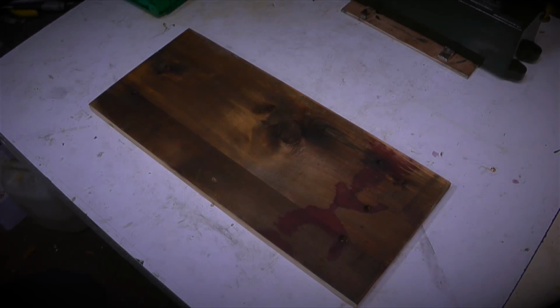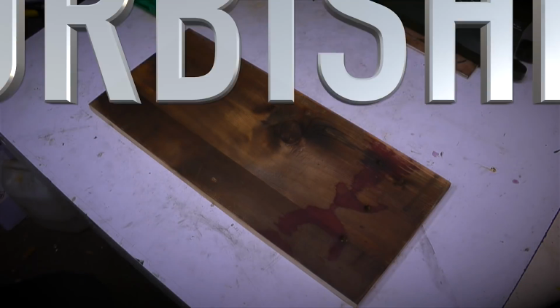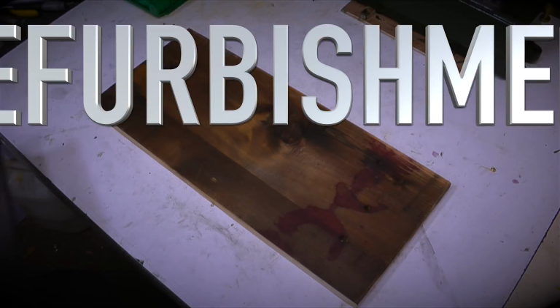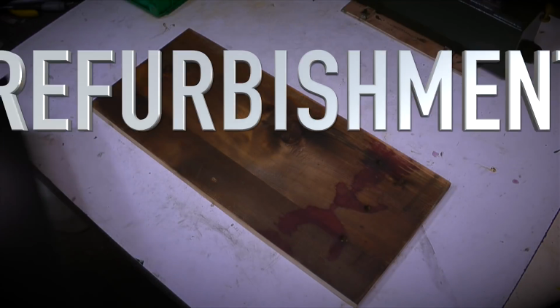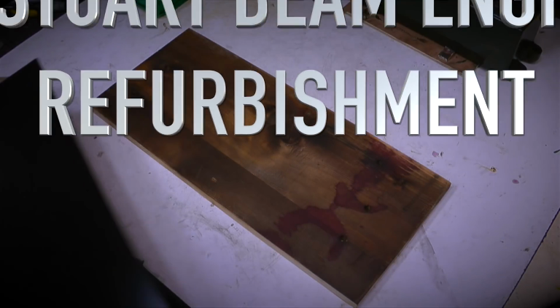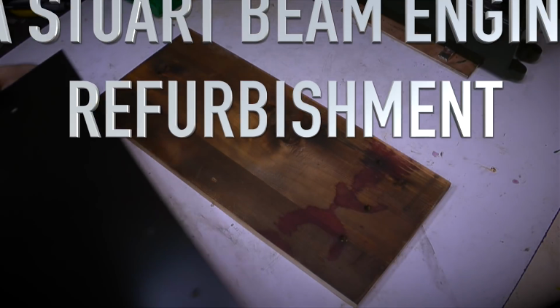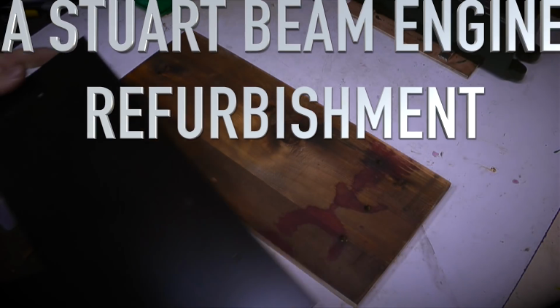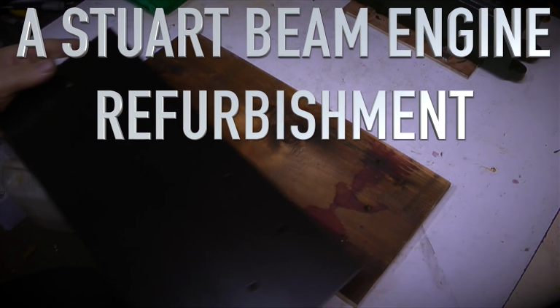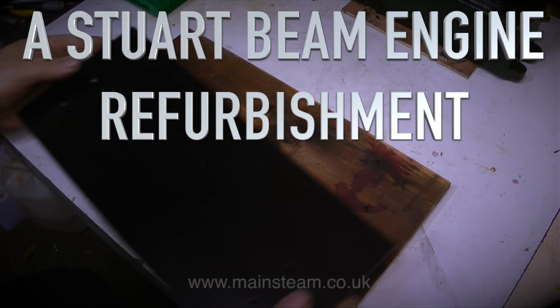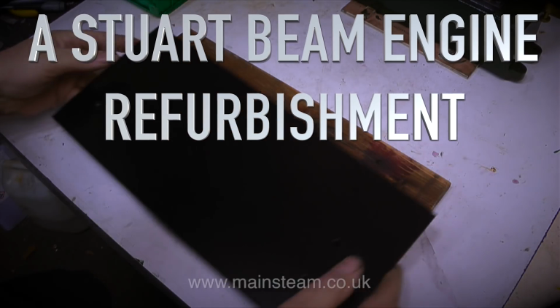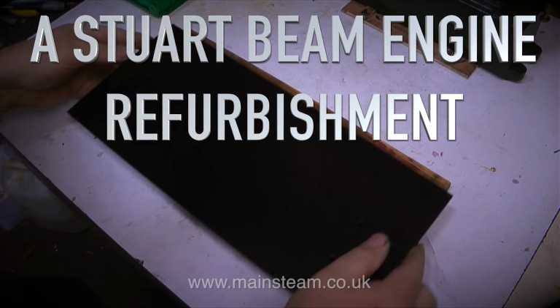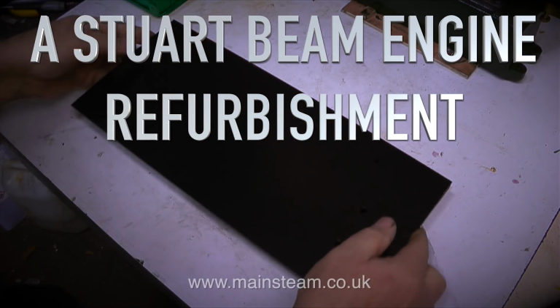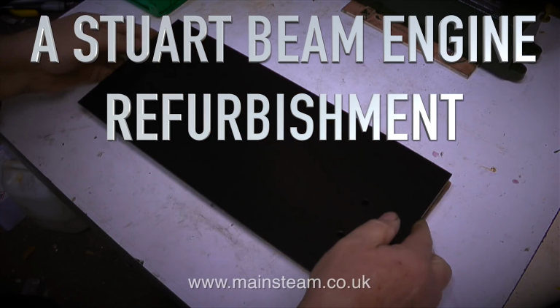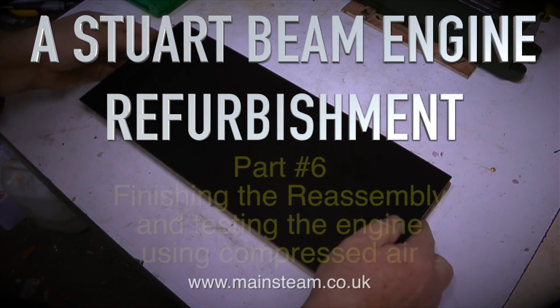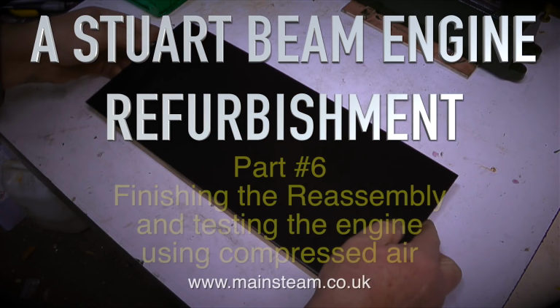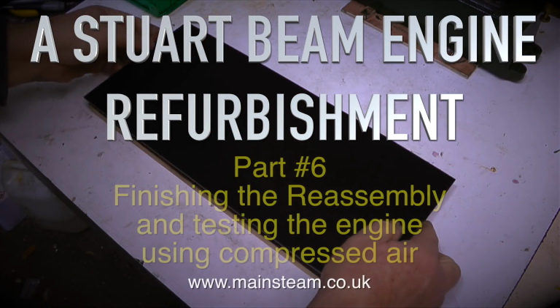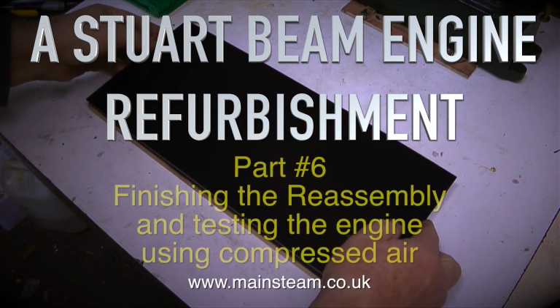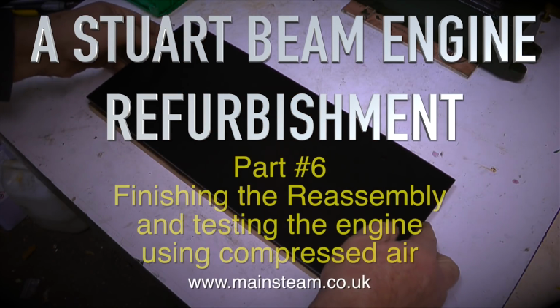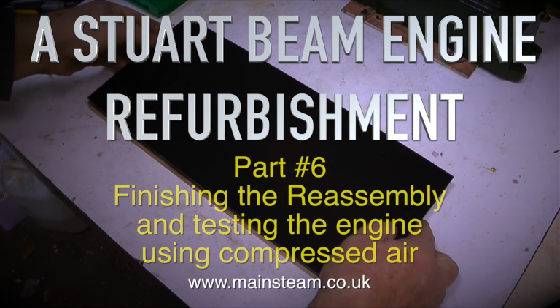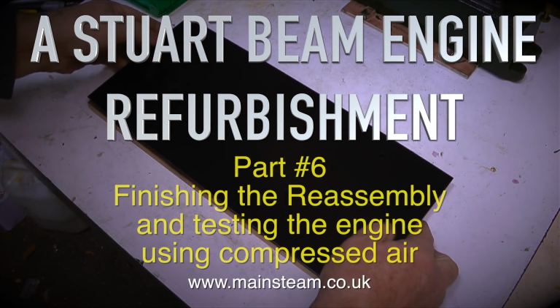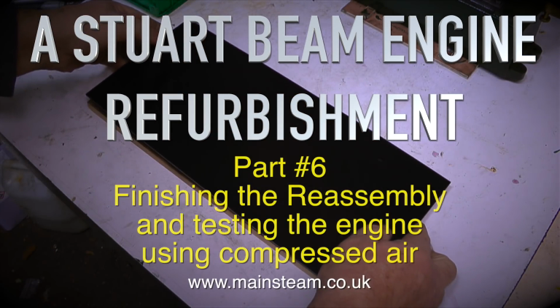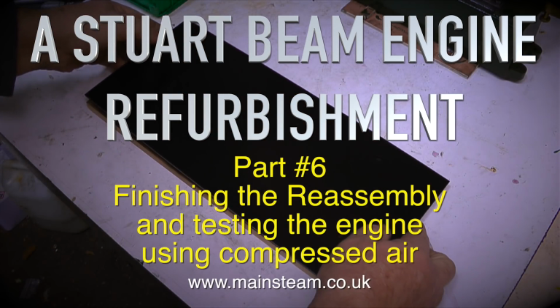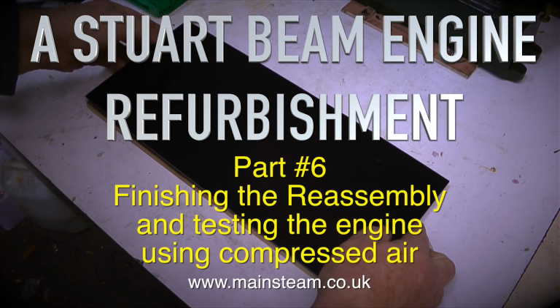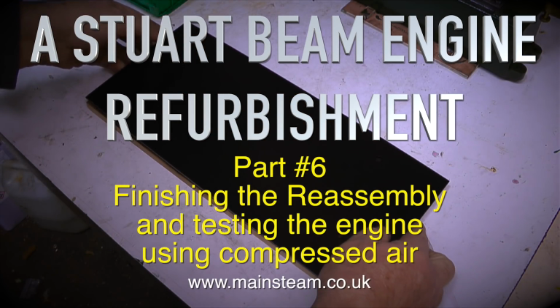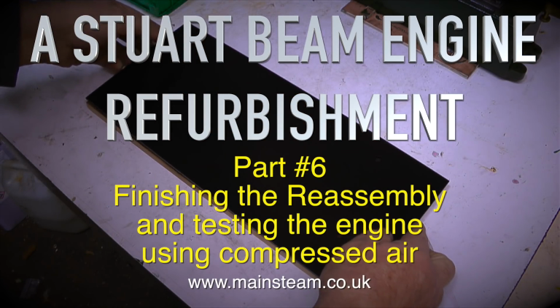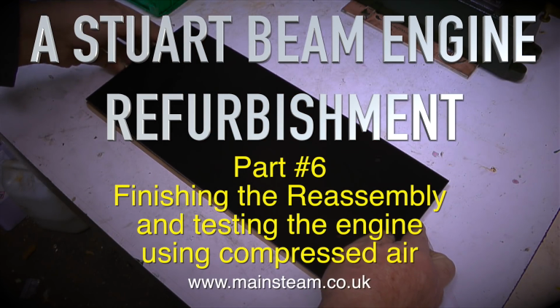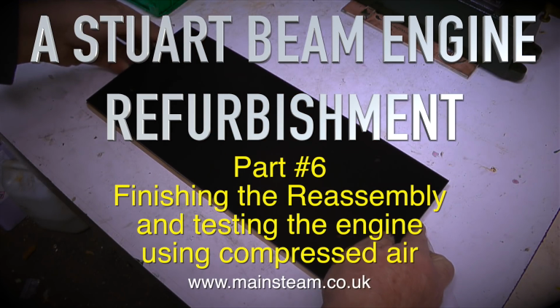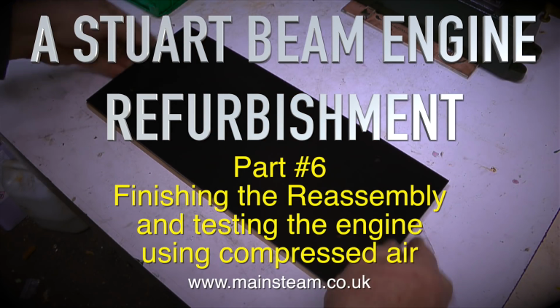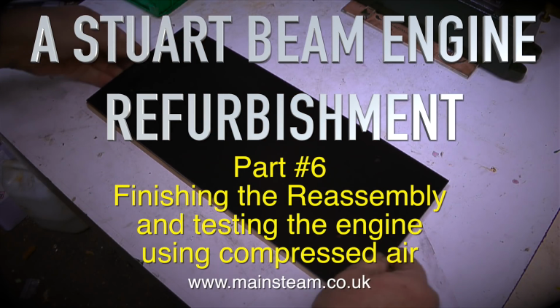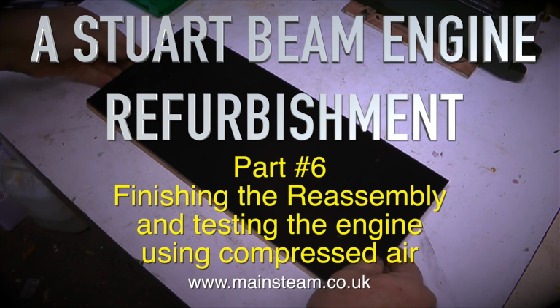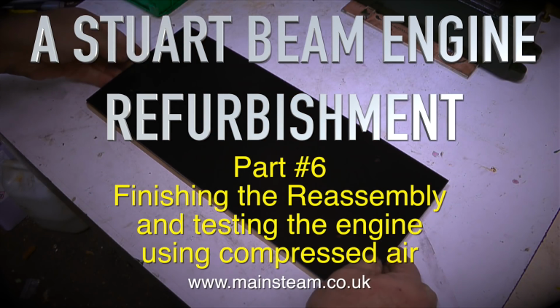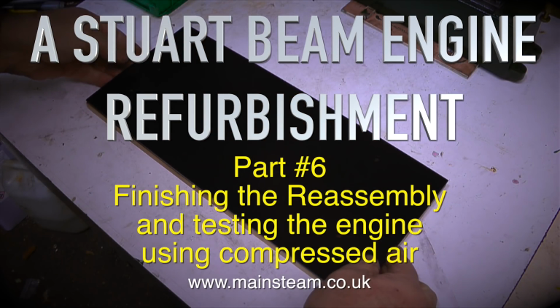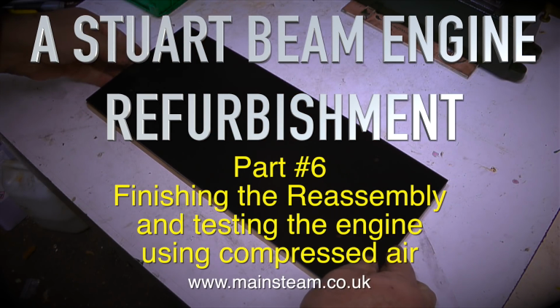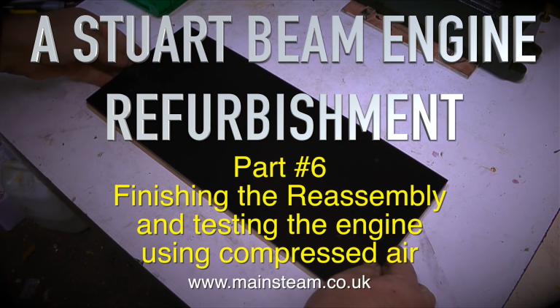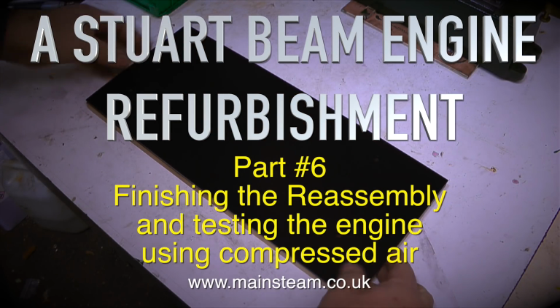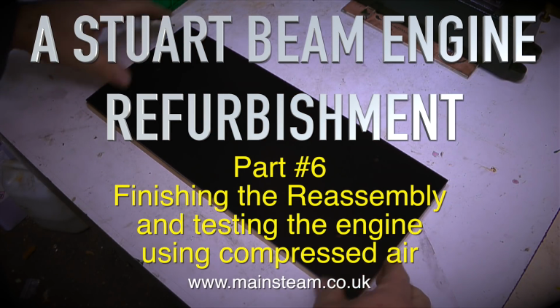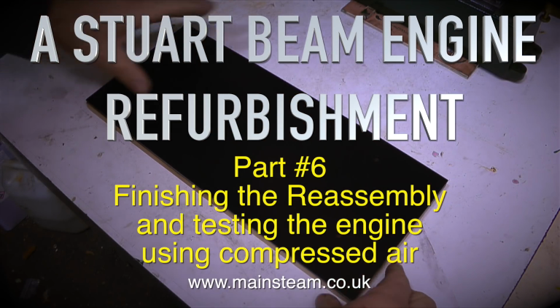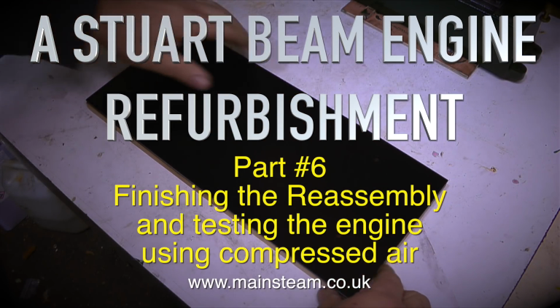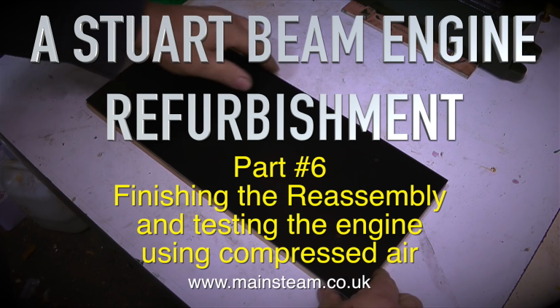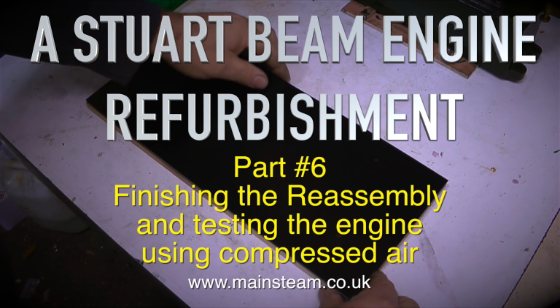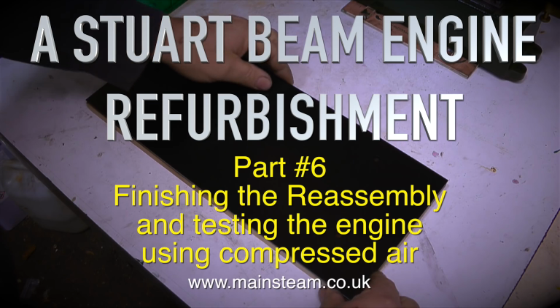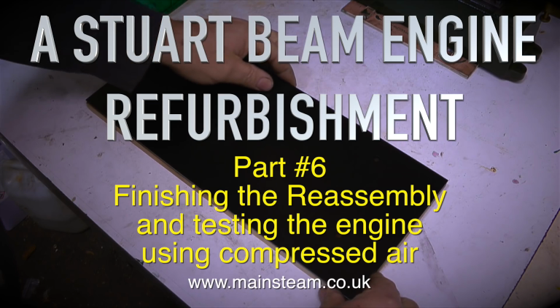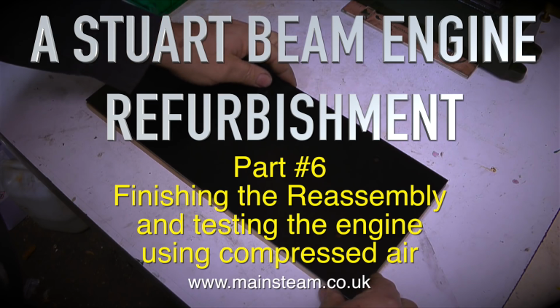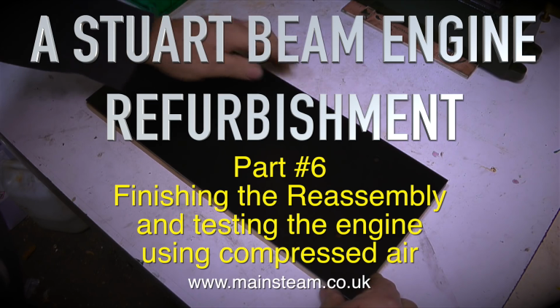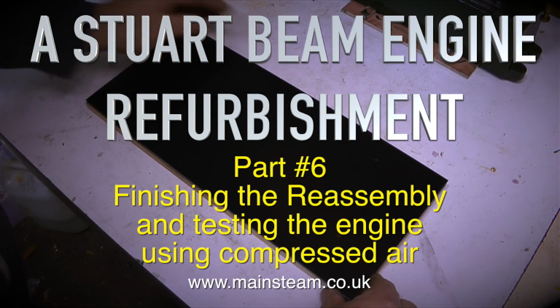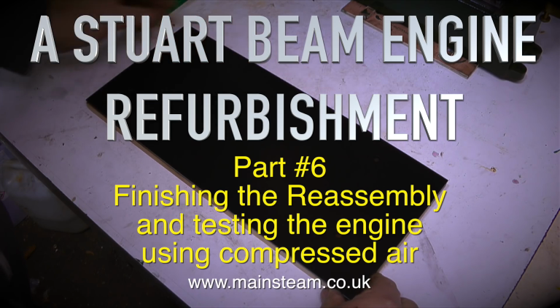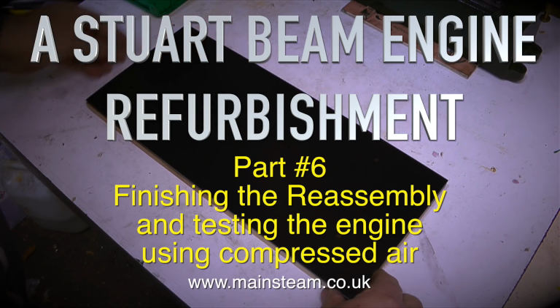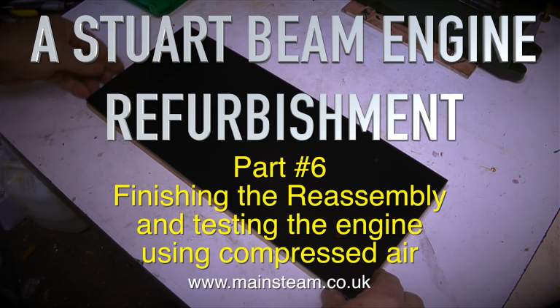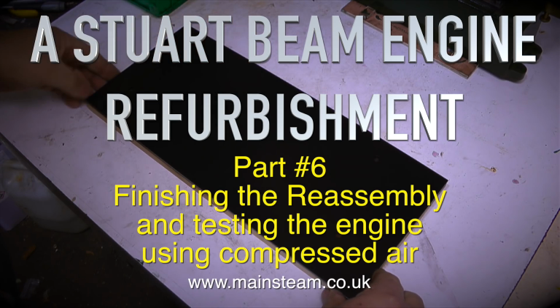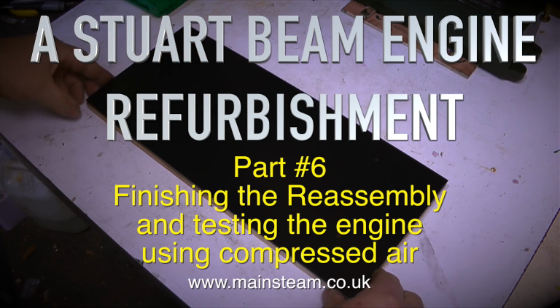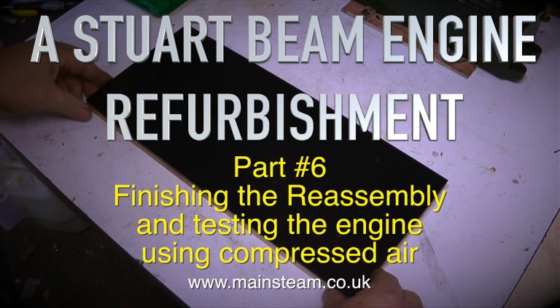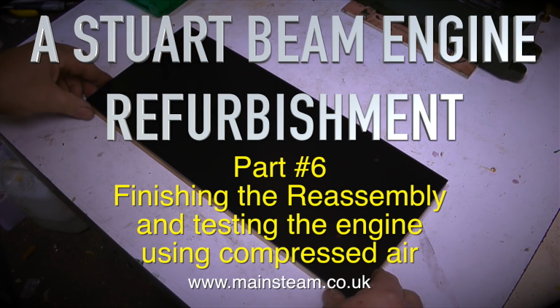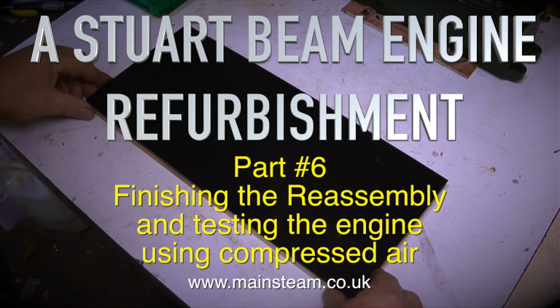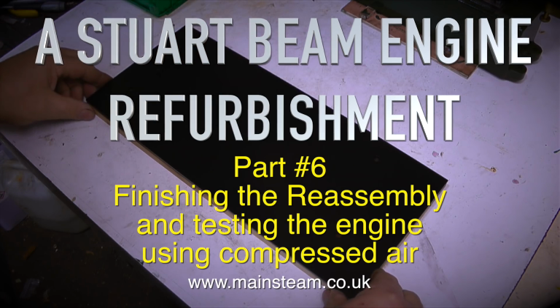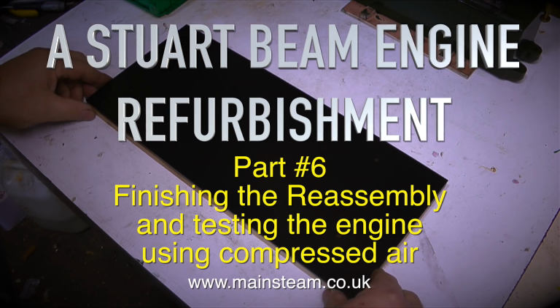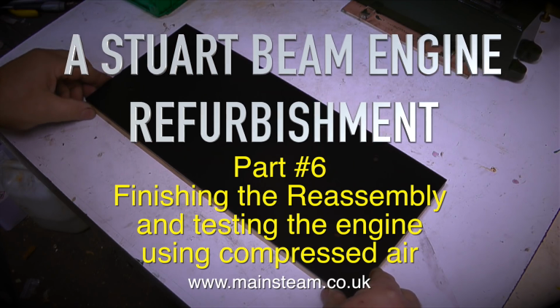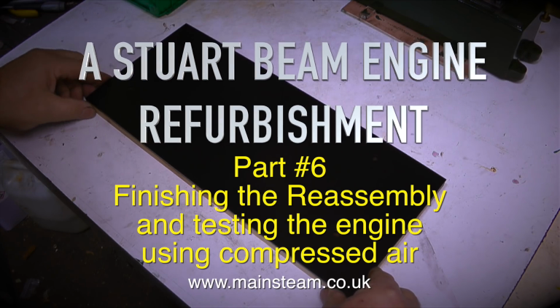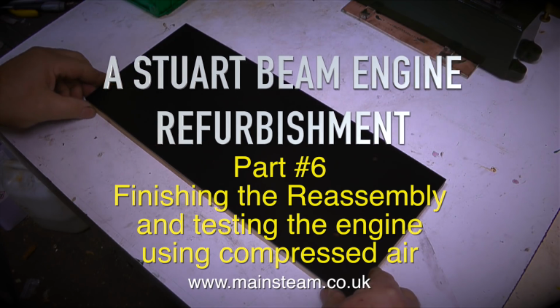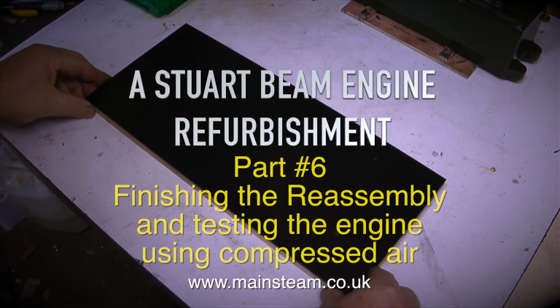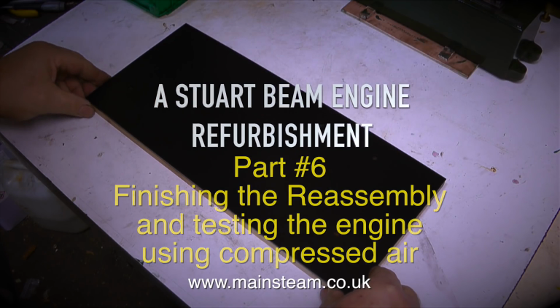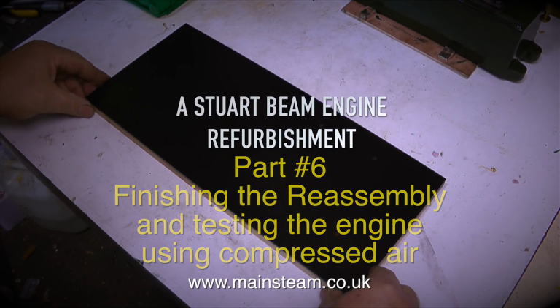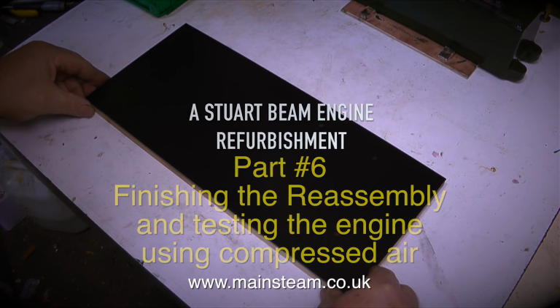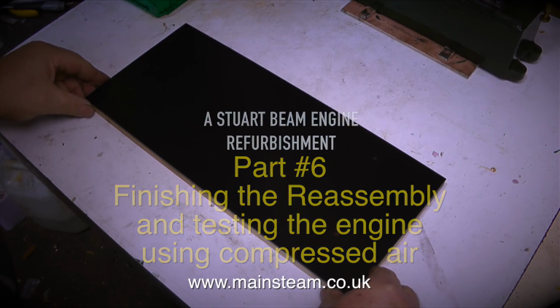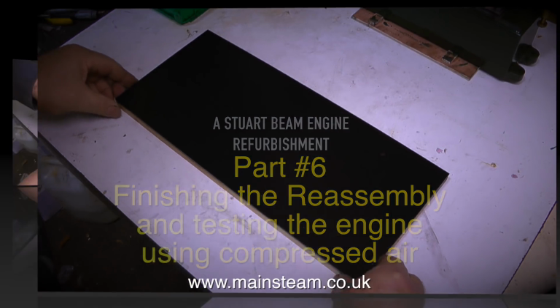A Stuart Beam engine refurbishment, part 6. Finishing the reassembly and testing the engine using compressed air.